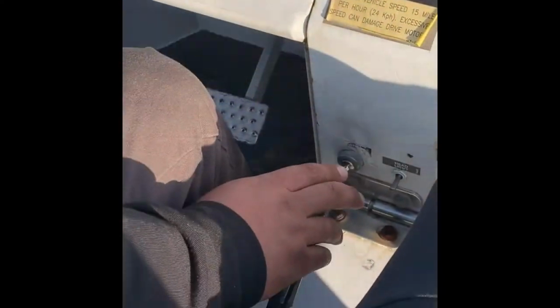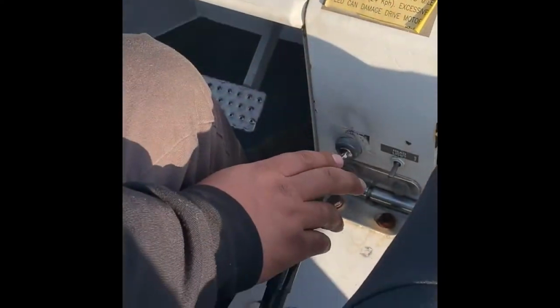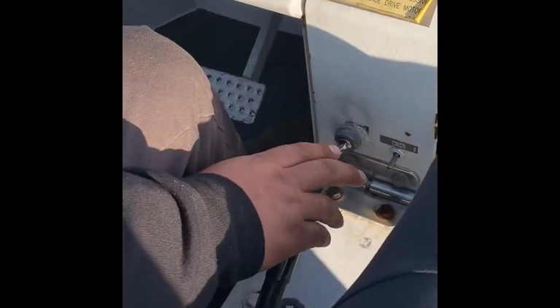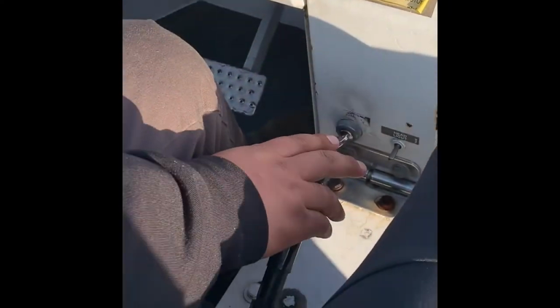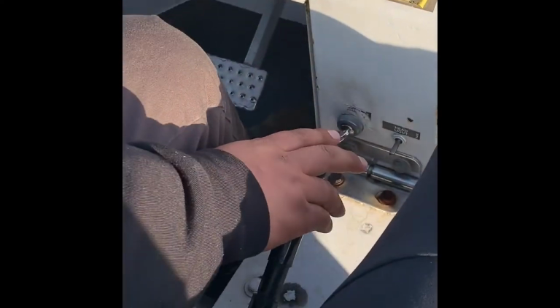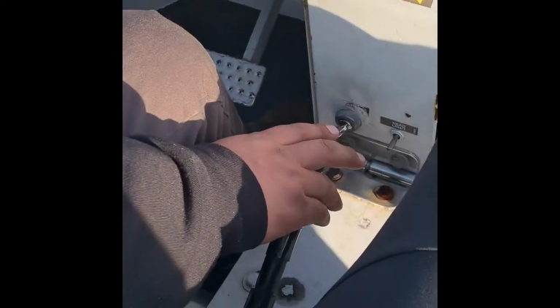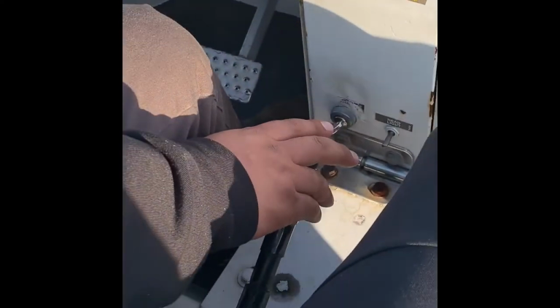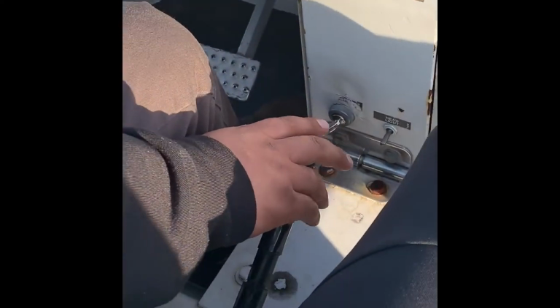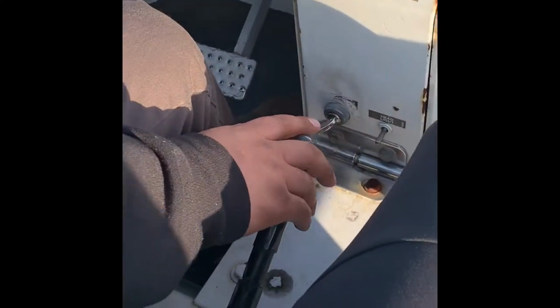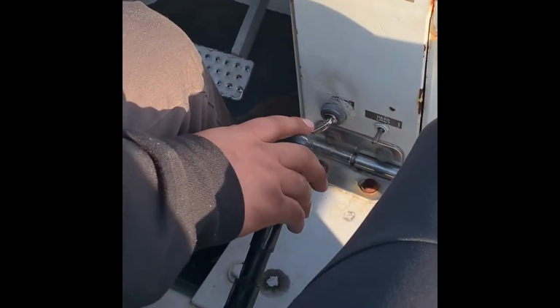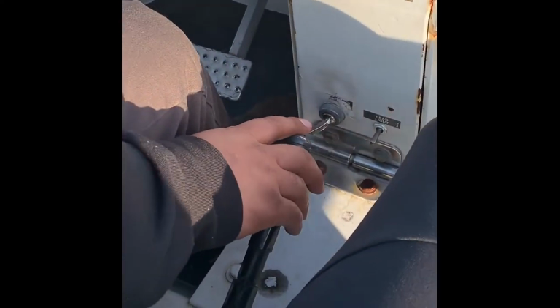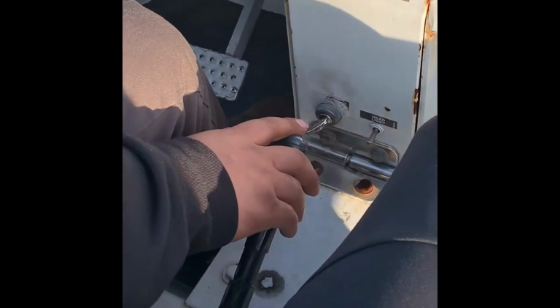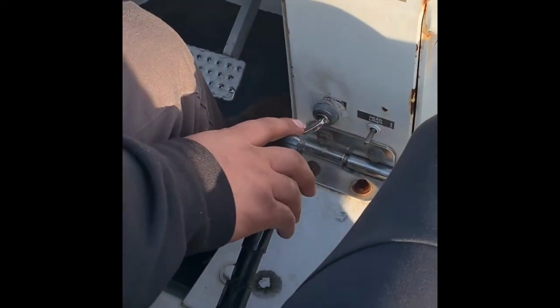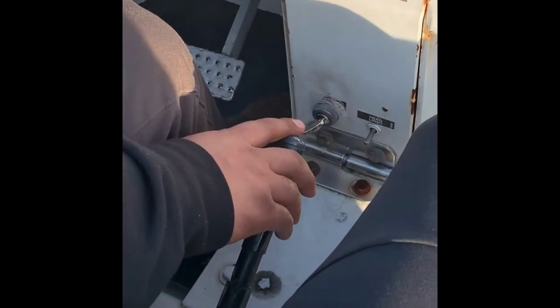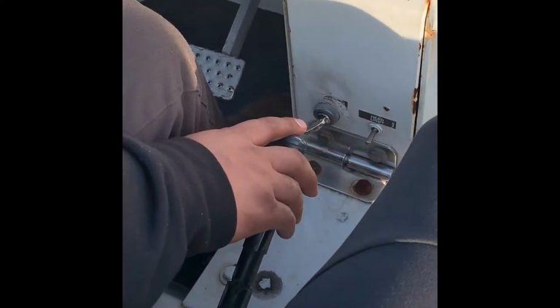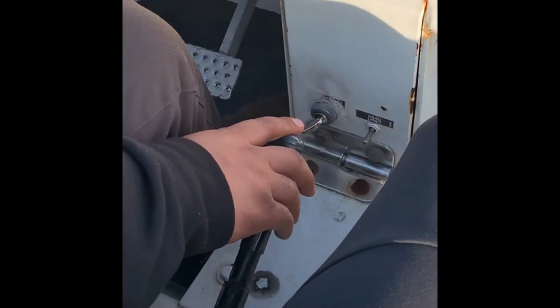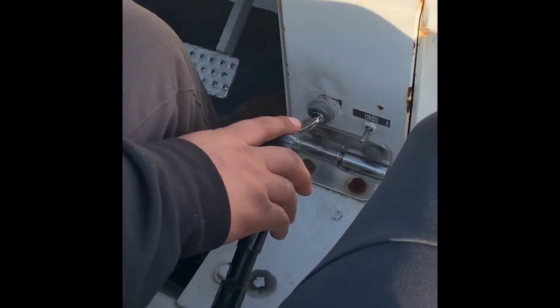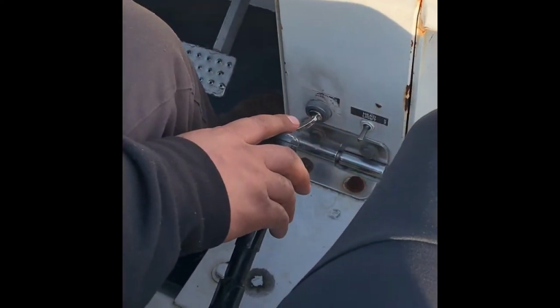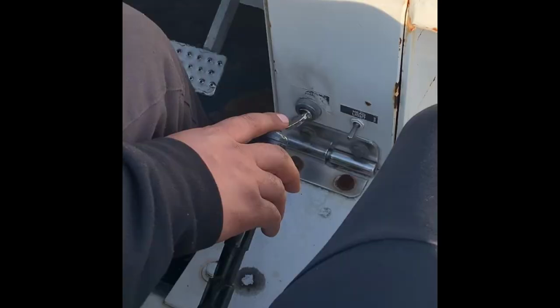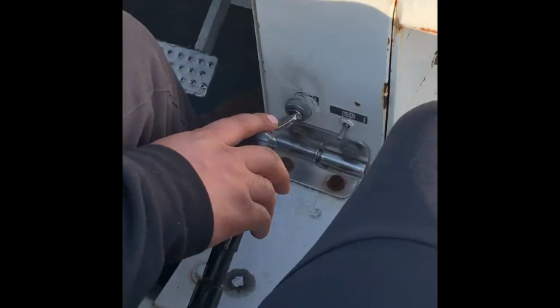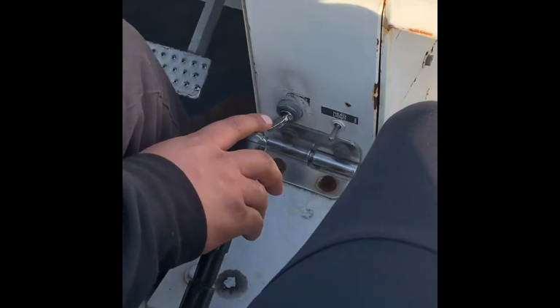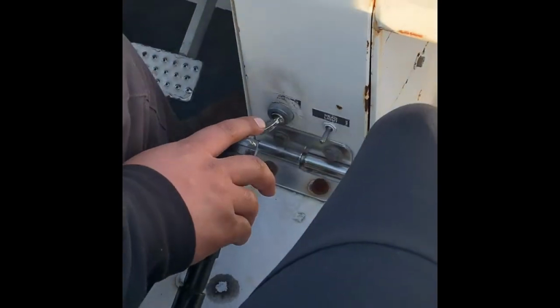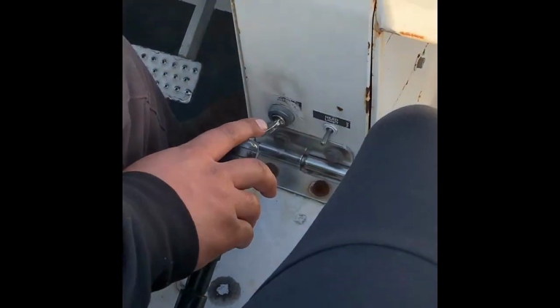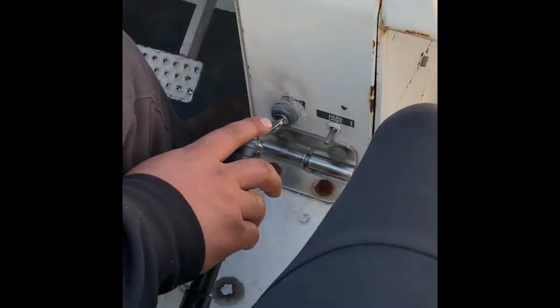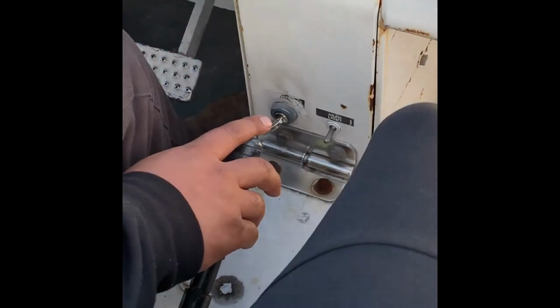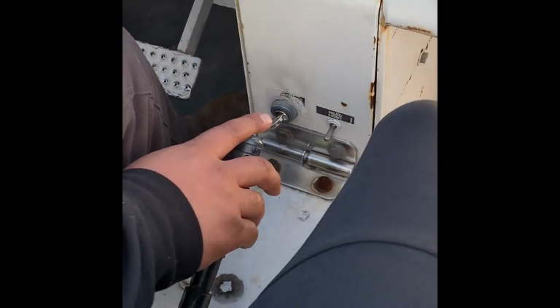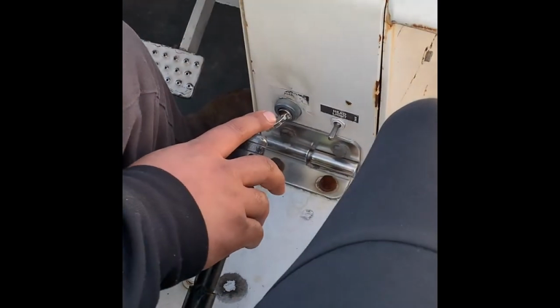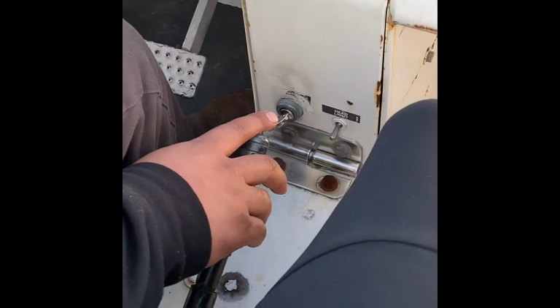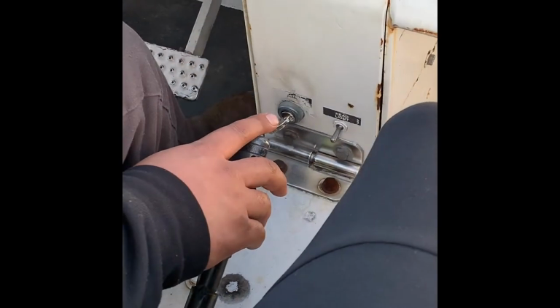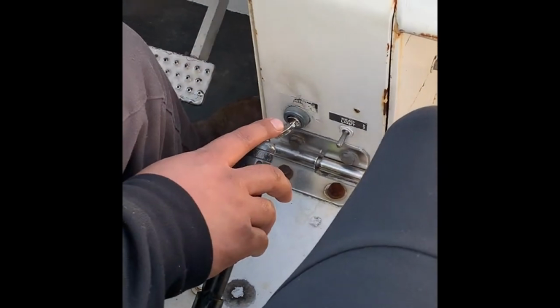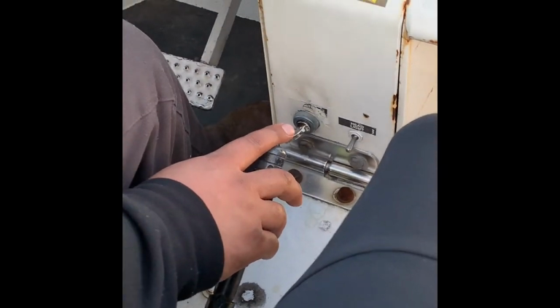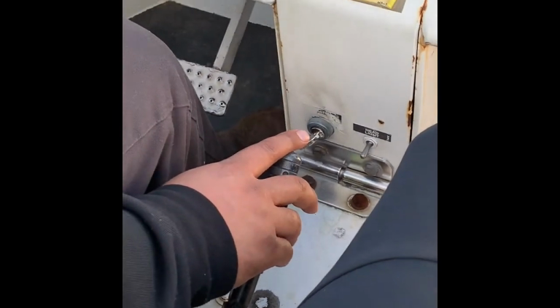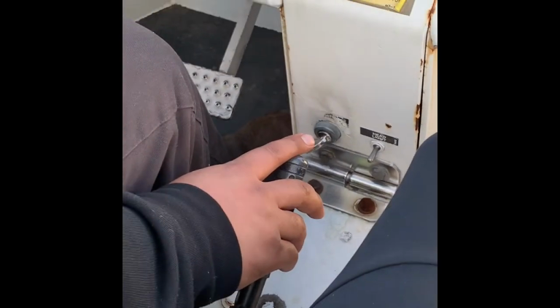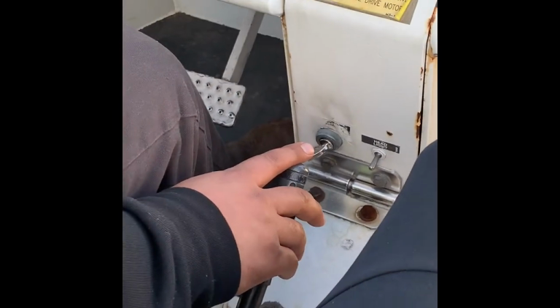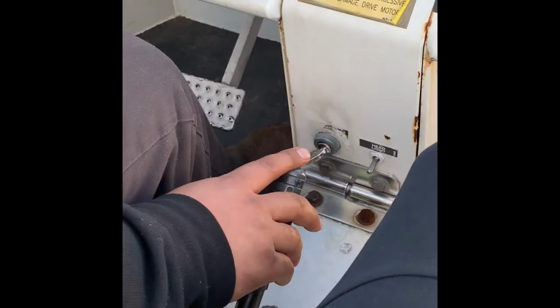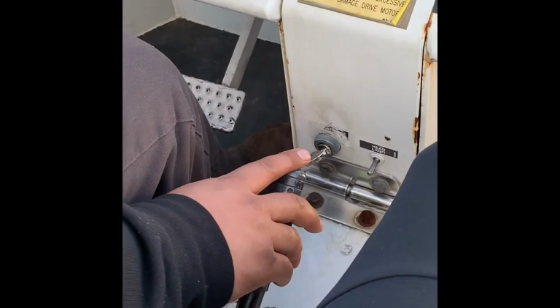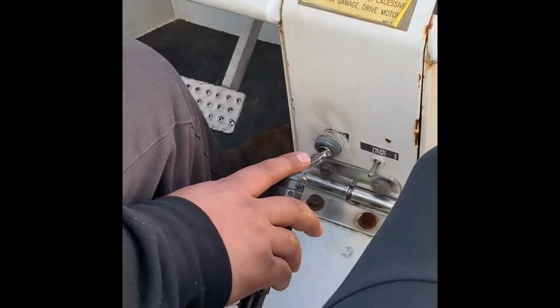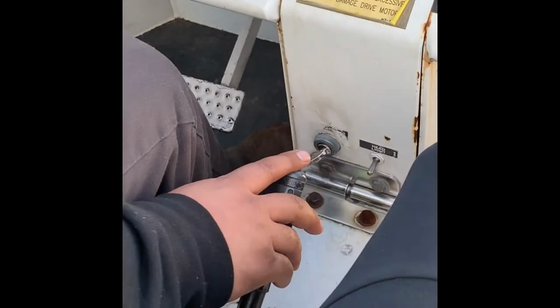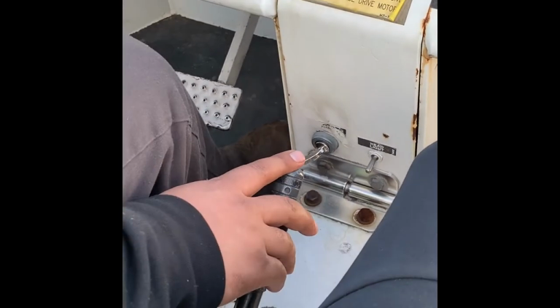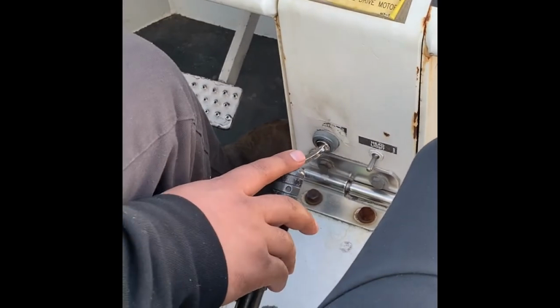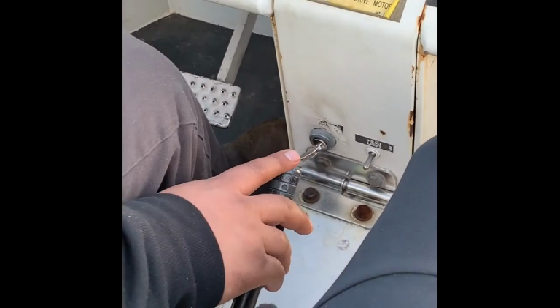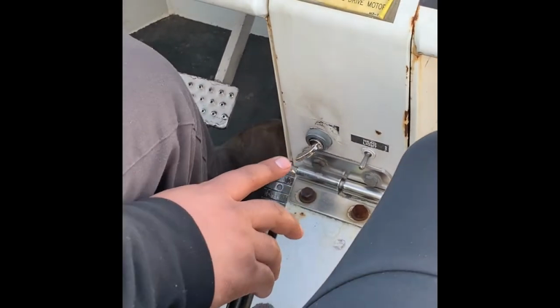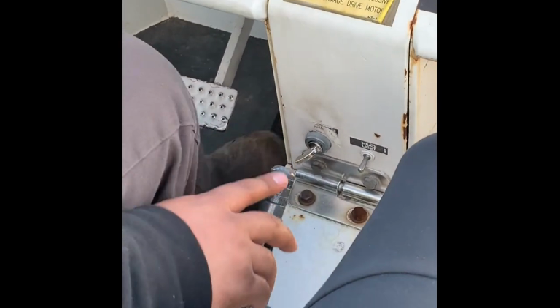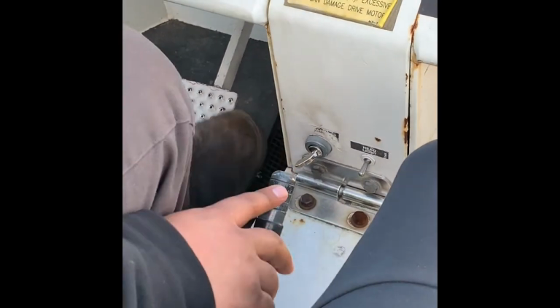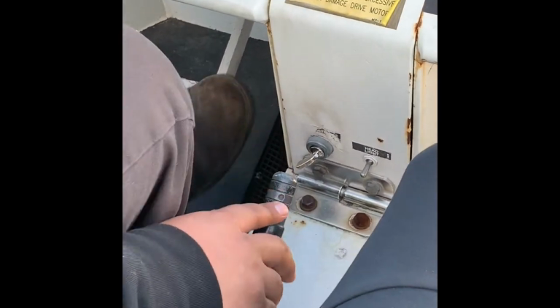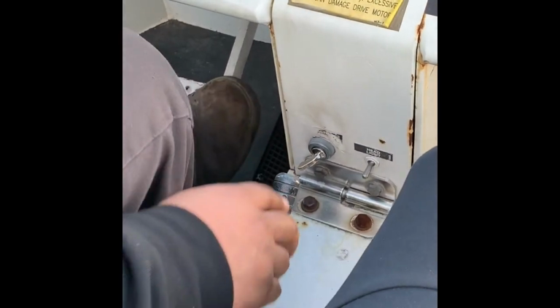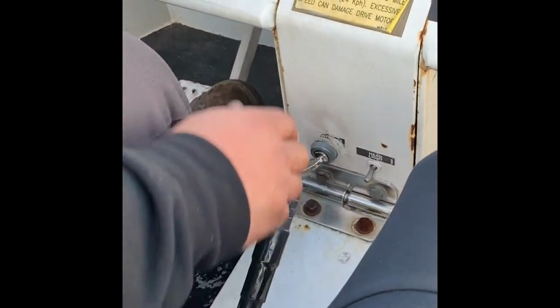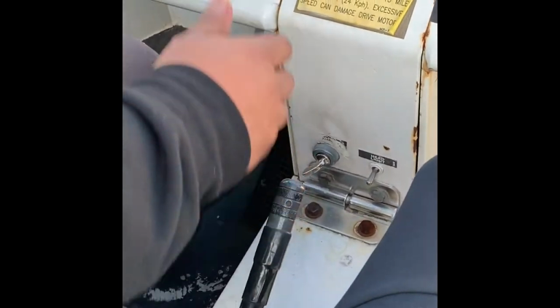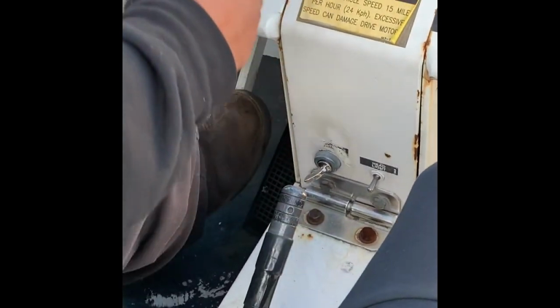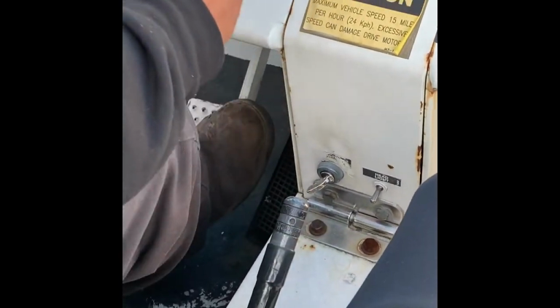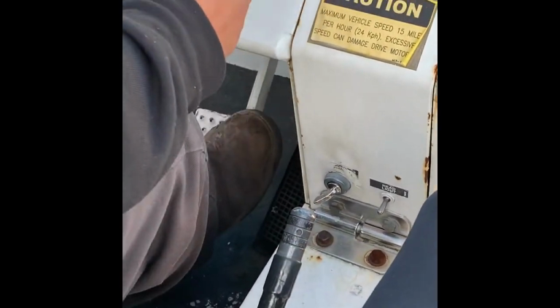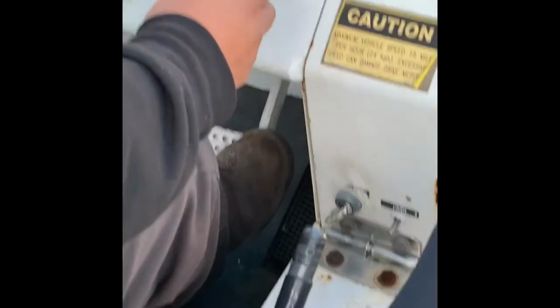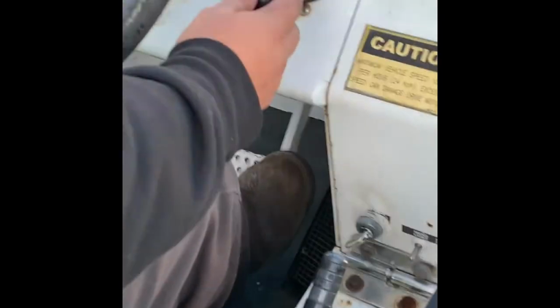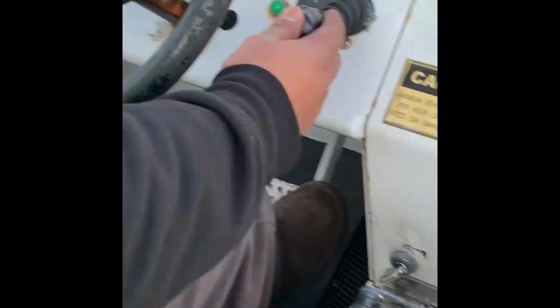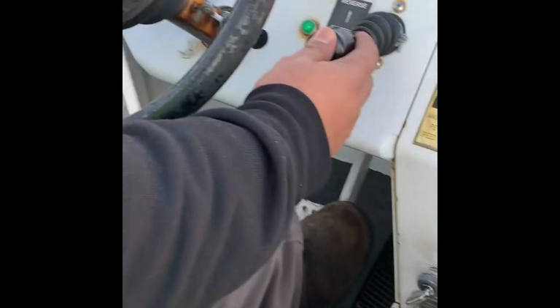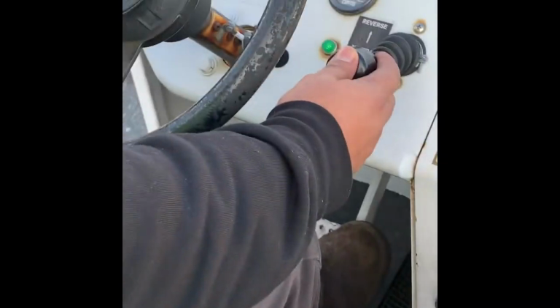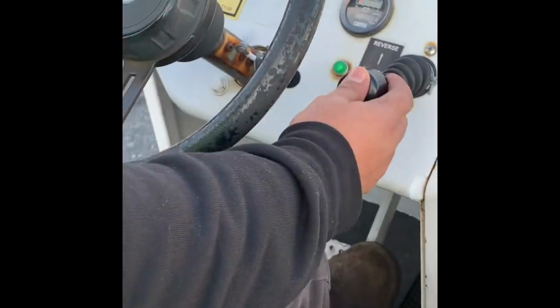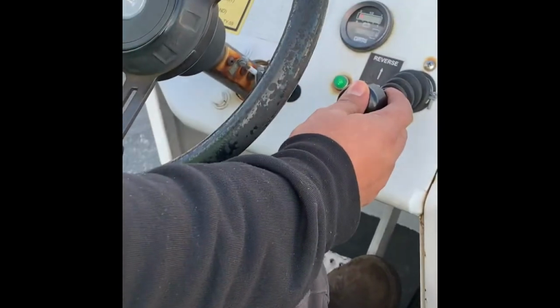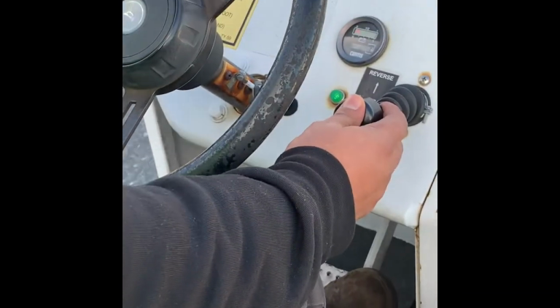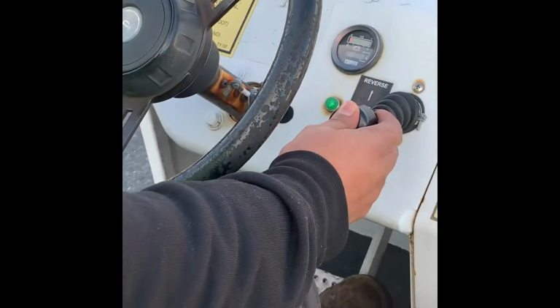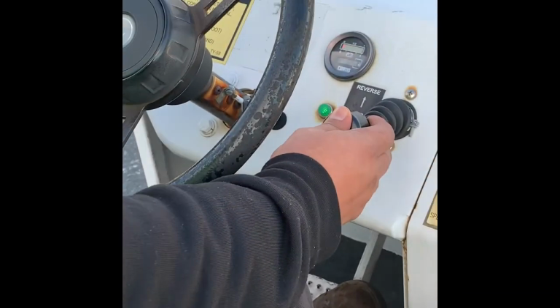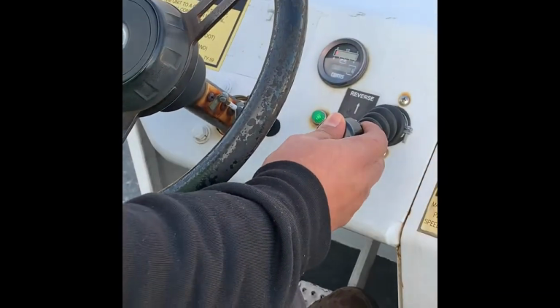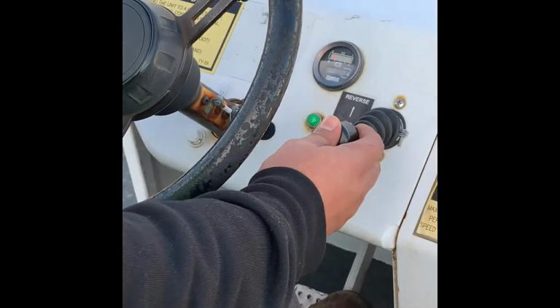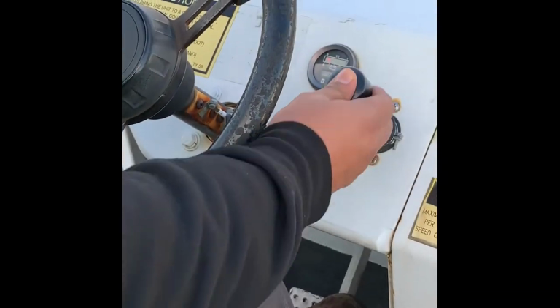After driving the tug, be sure to put the tug in neutral, and then put your emergency brake on.